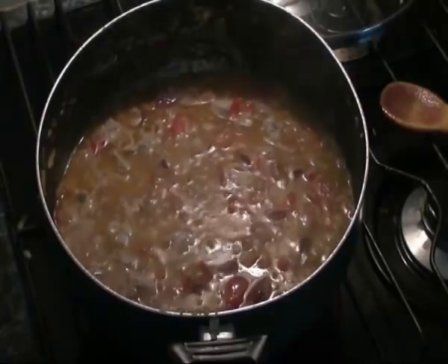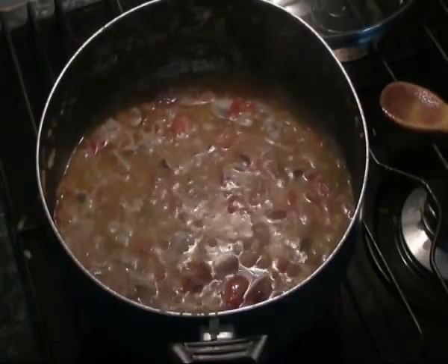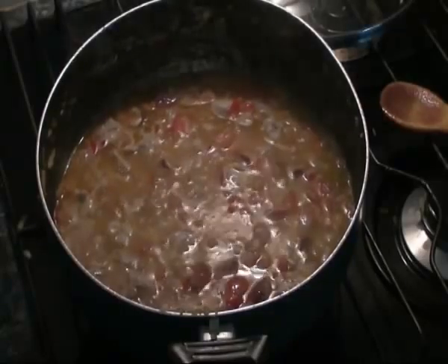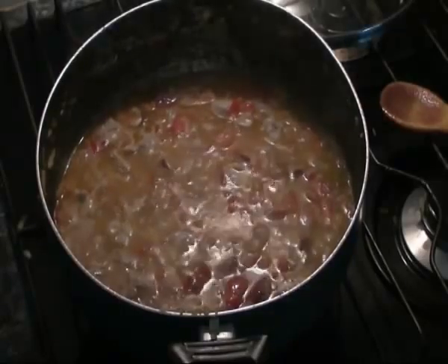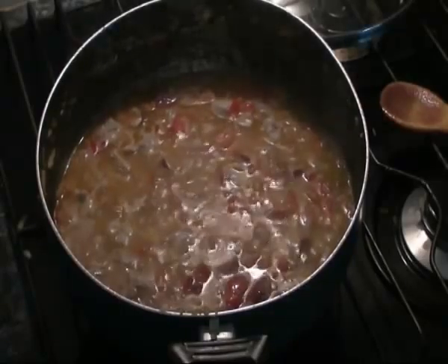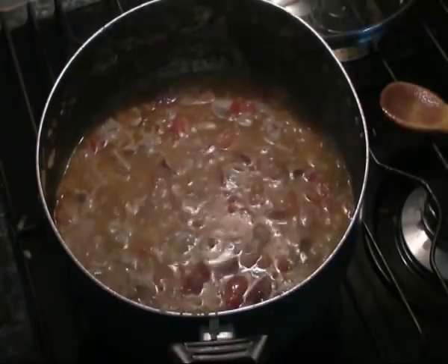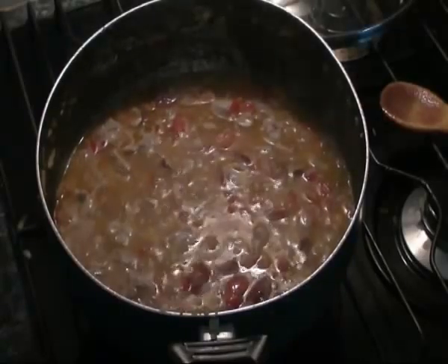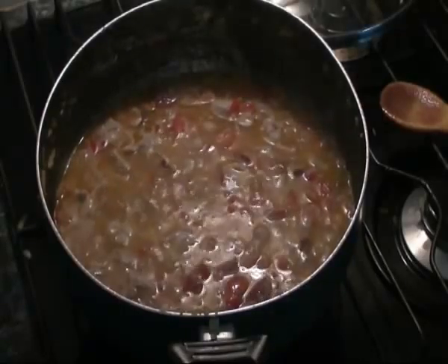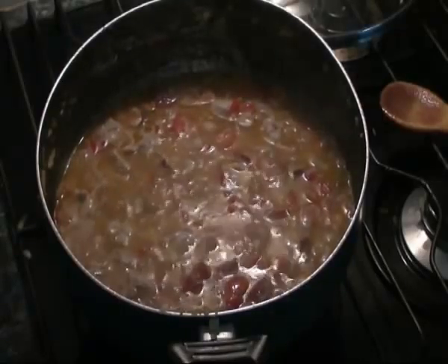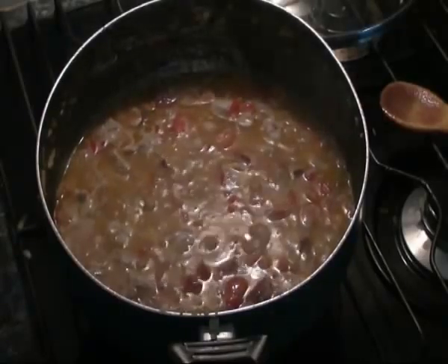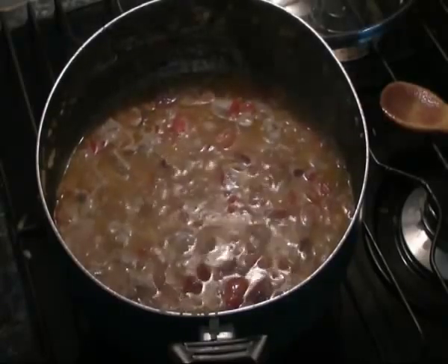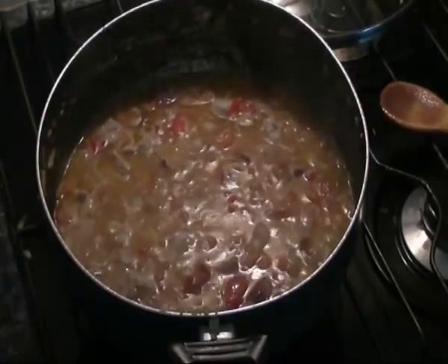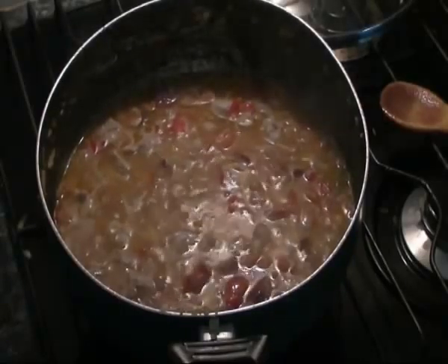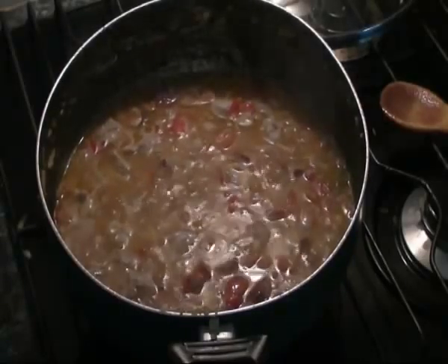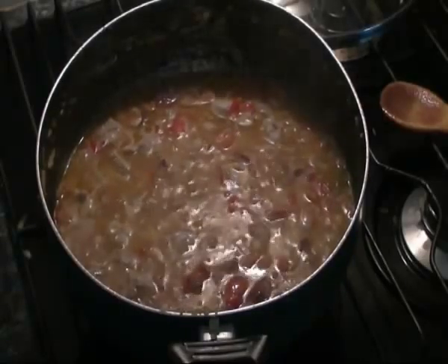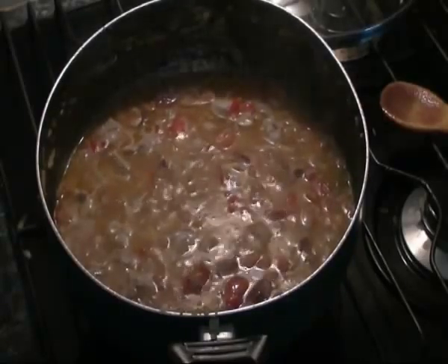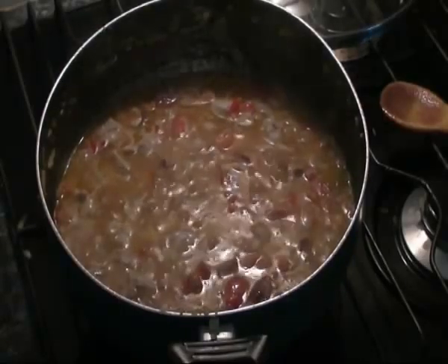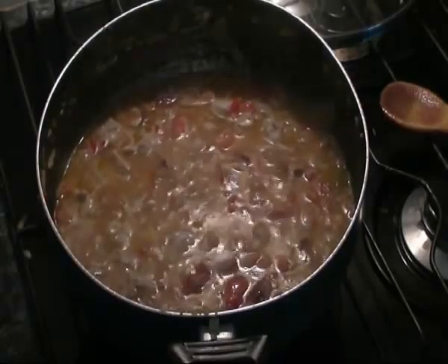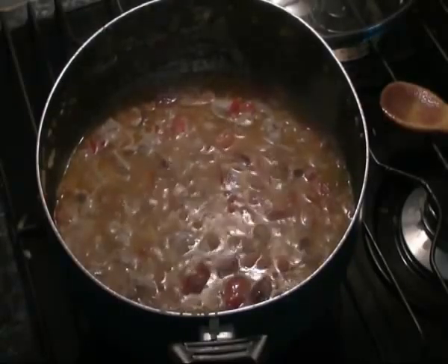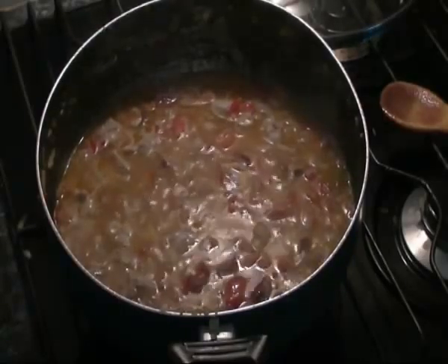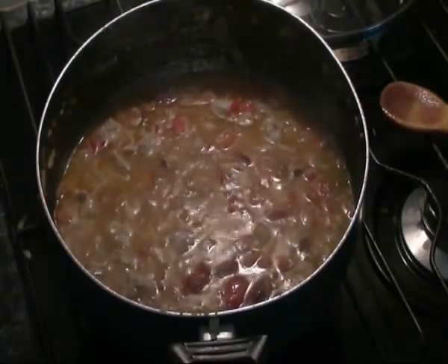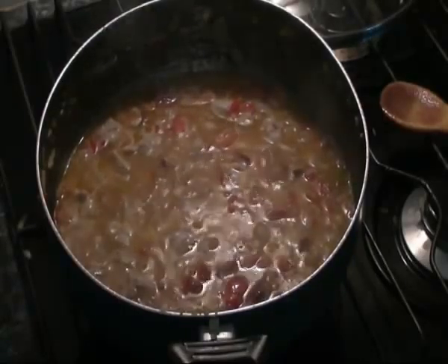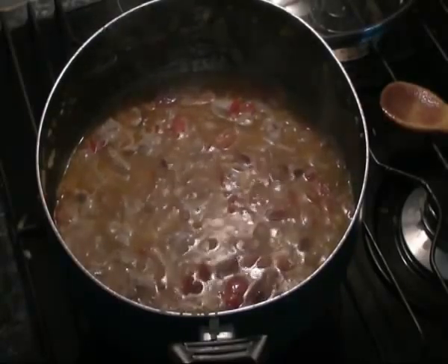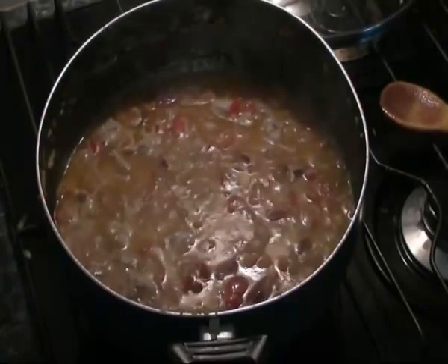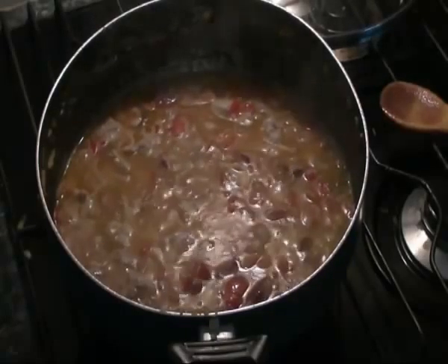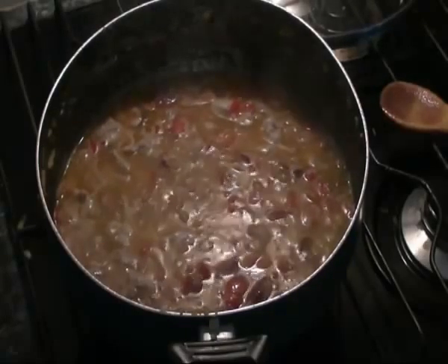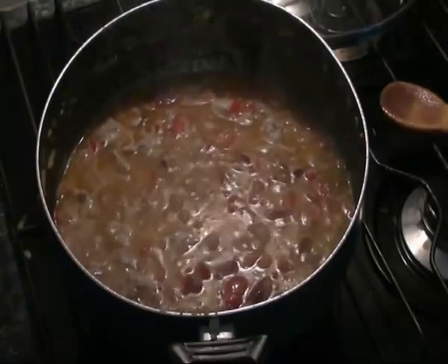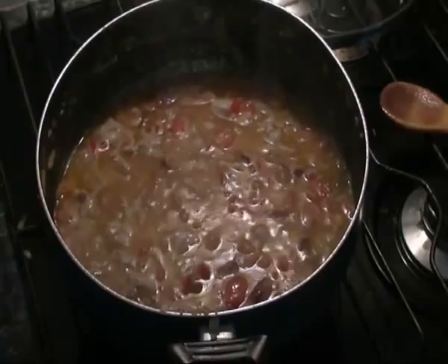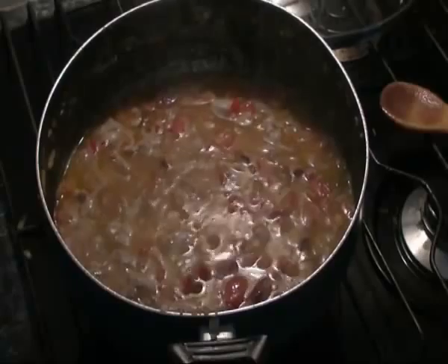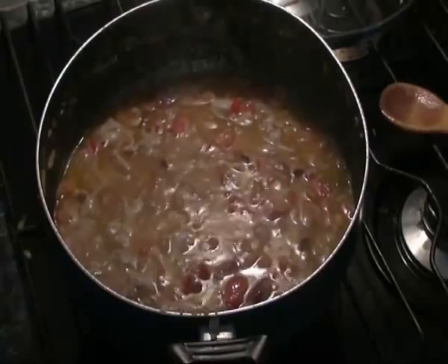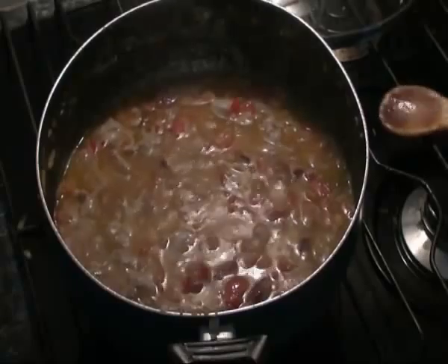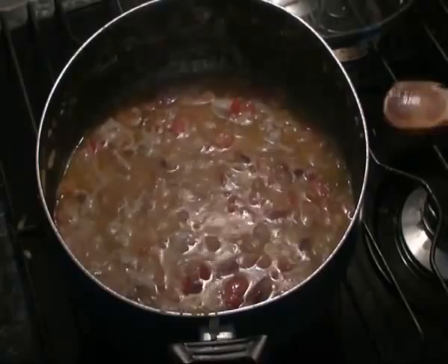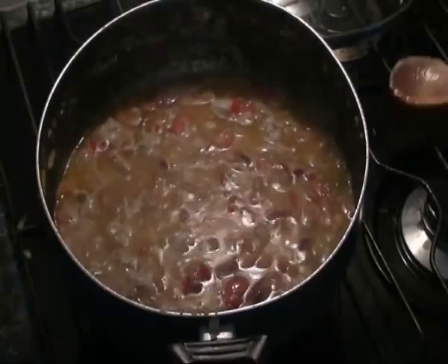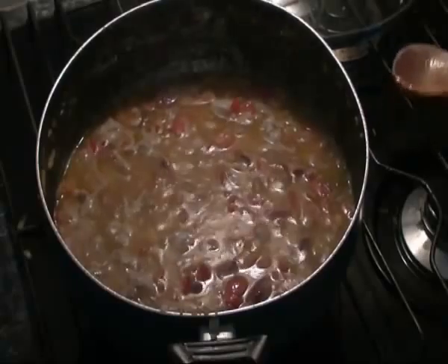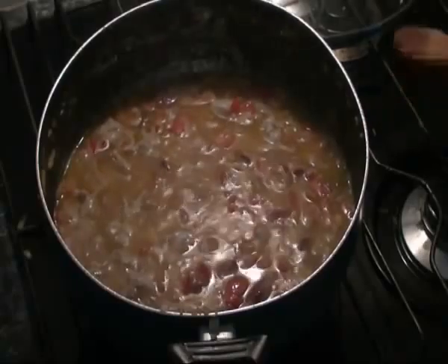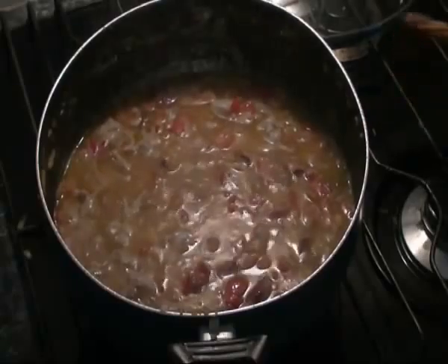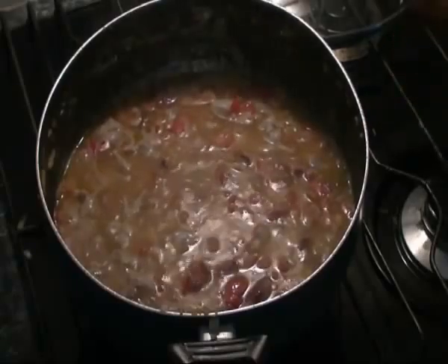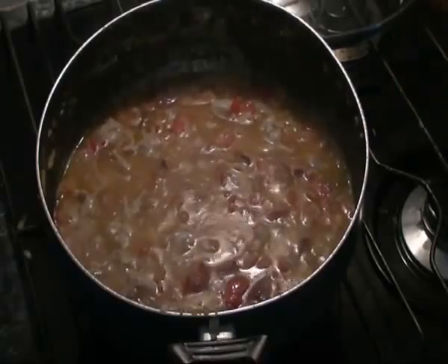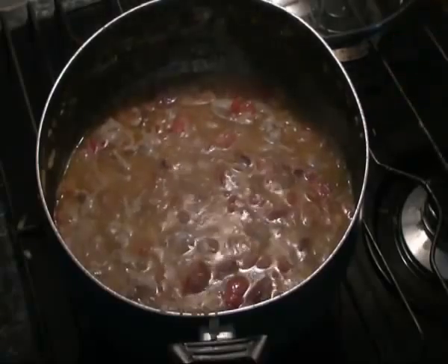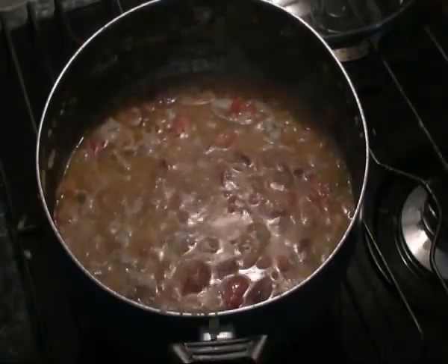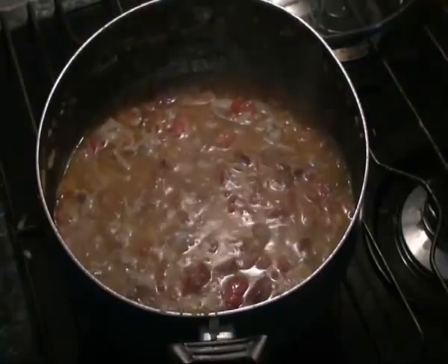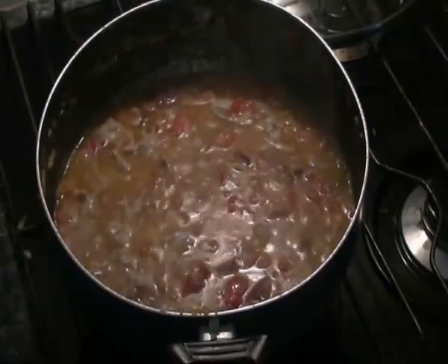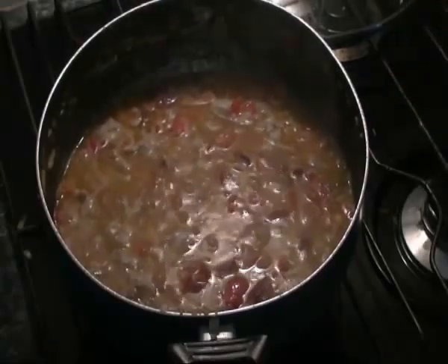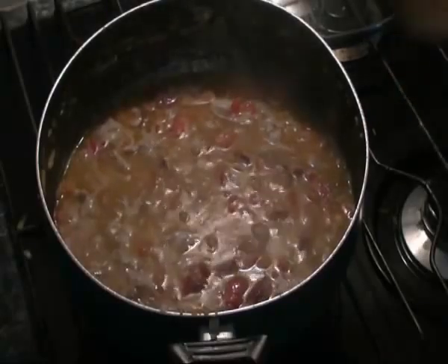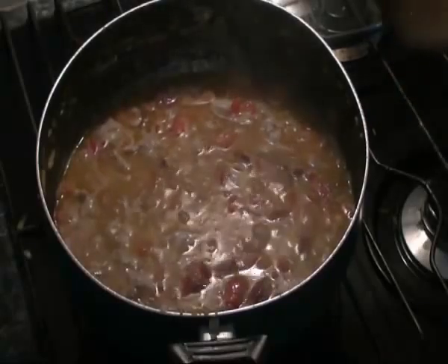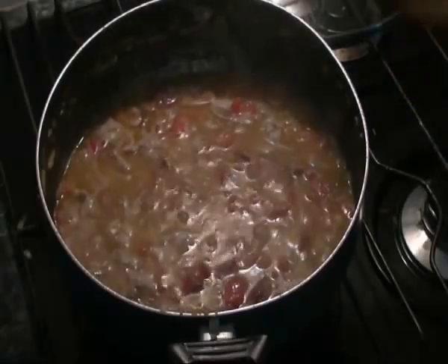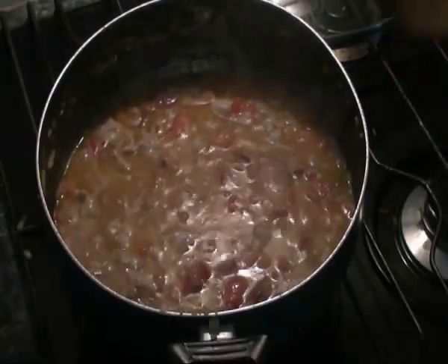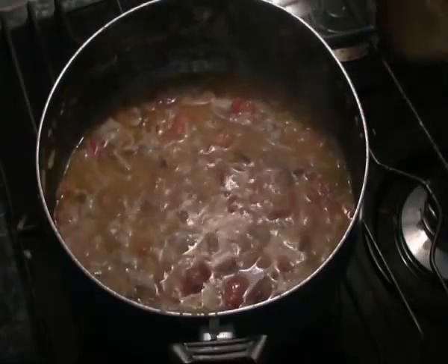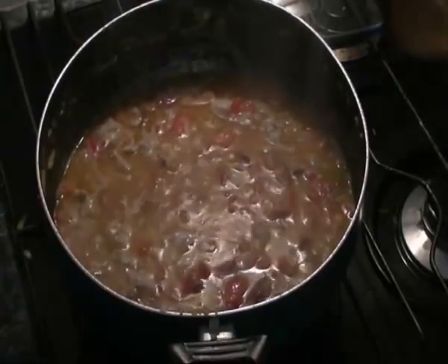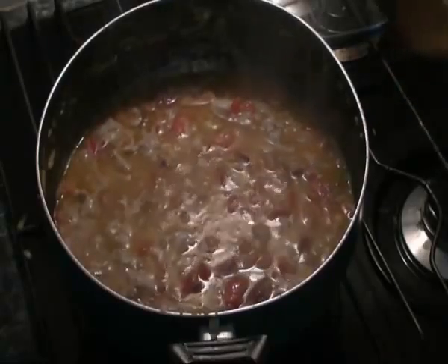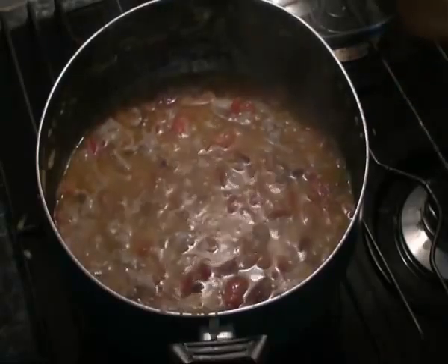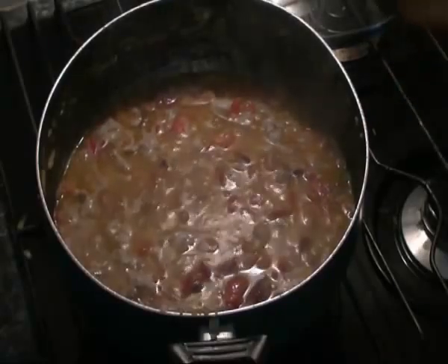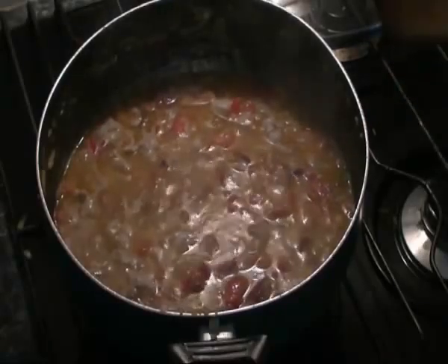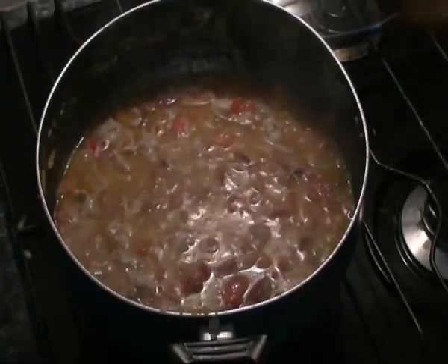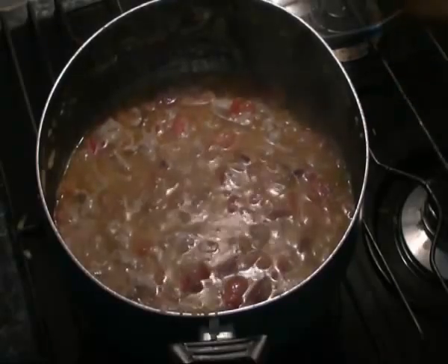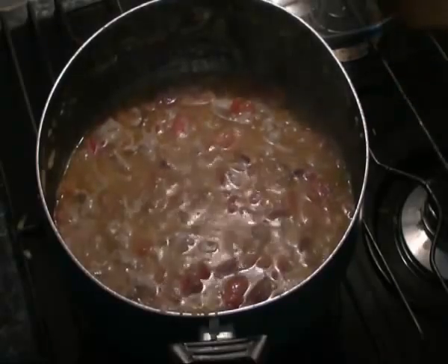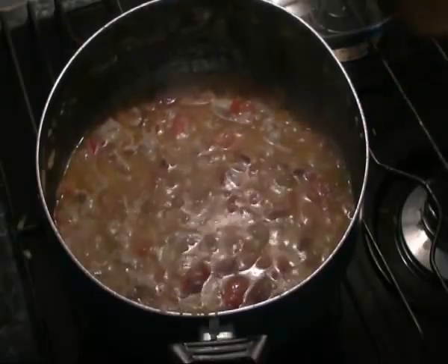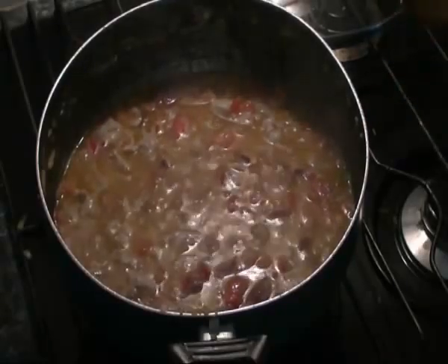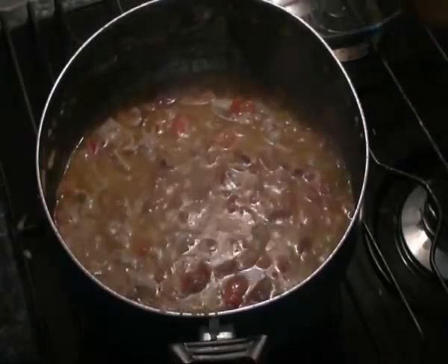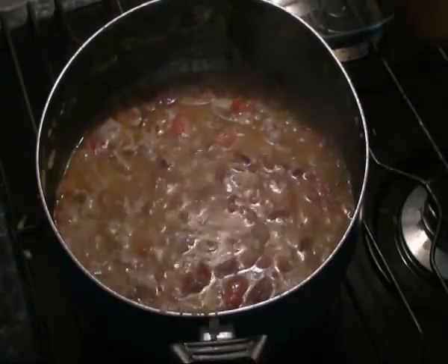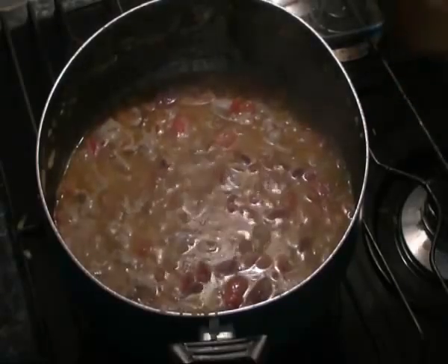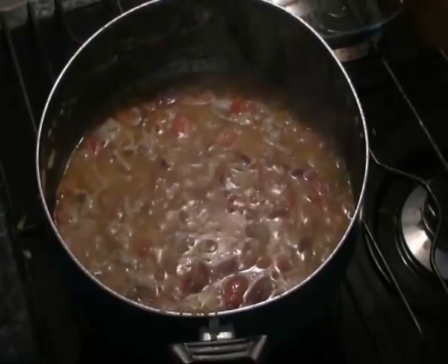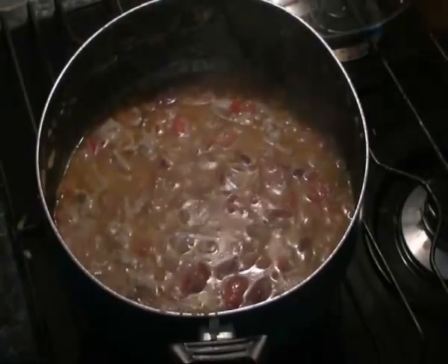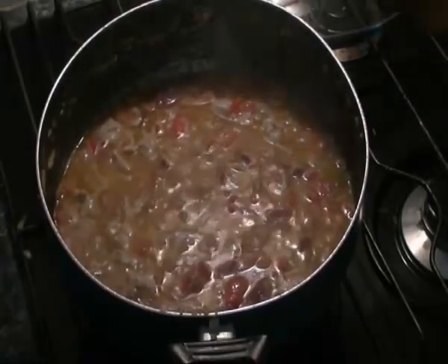We'll leave it for about 10 minutes, giving it a stir every now and then so the rice doesn't stick and burn to the bottom of the pan.